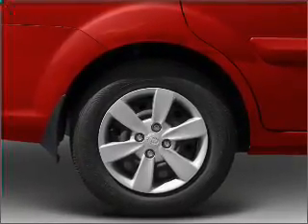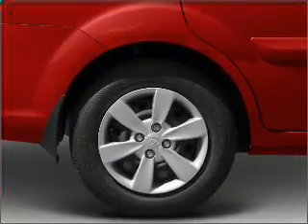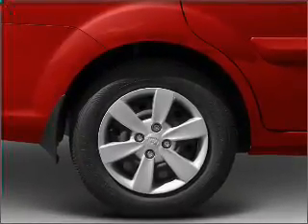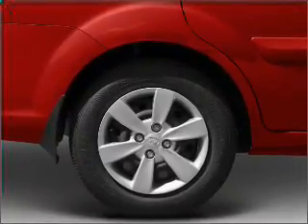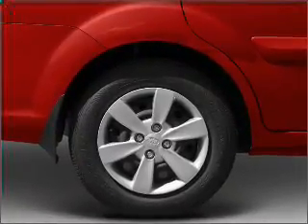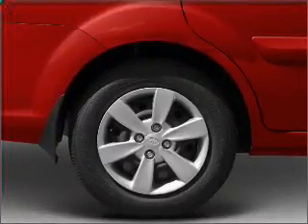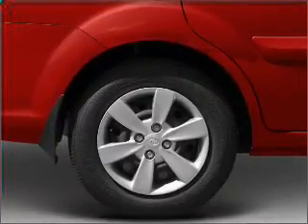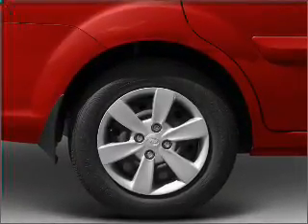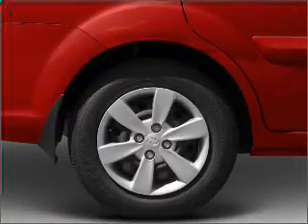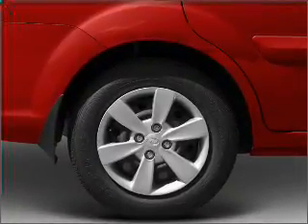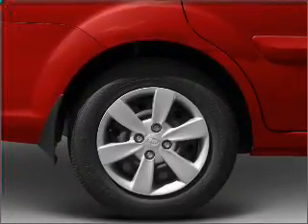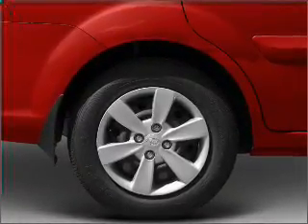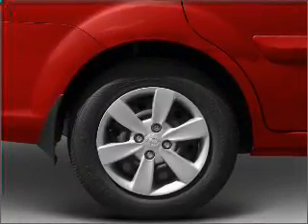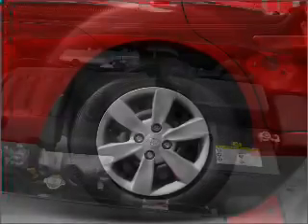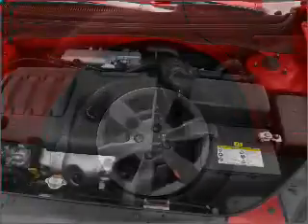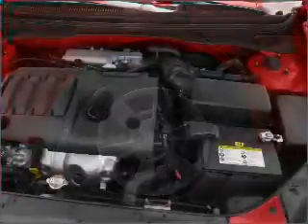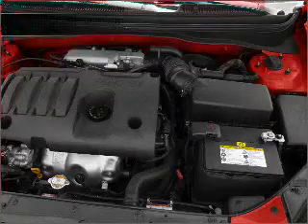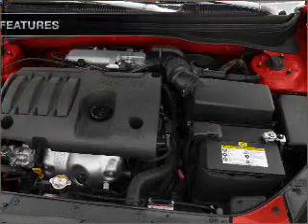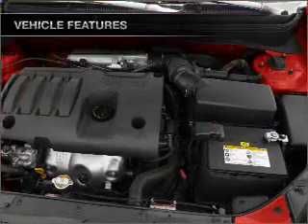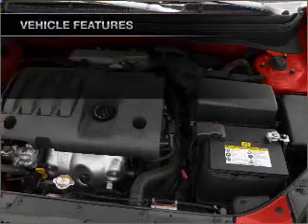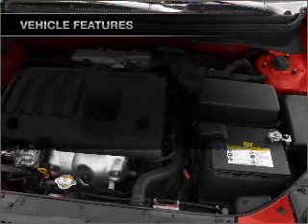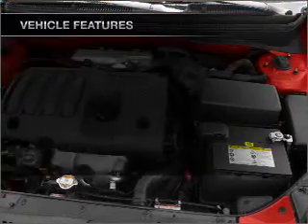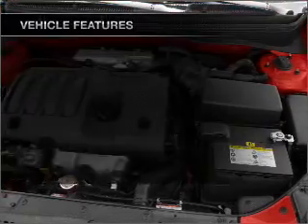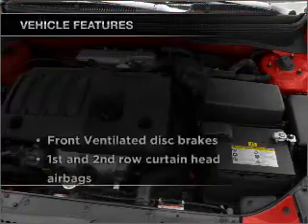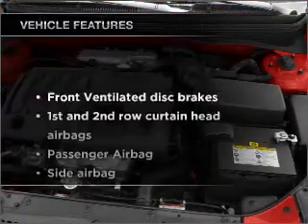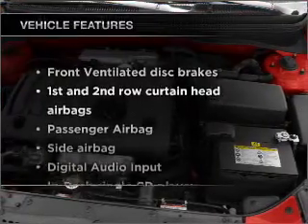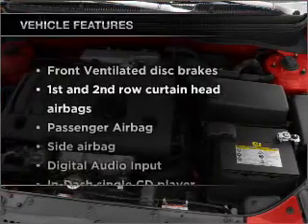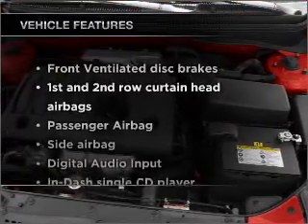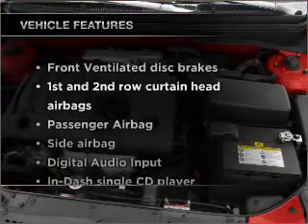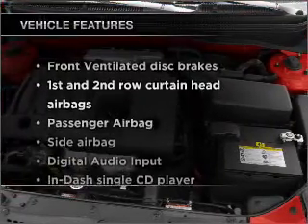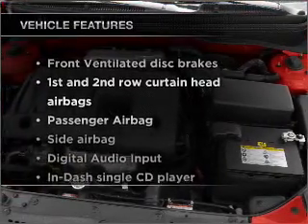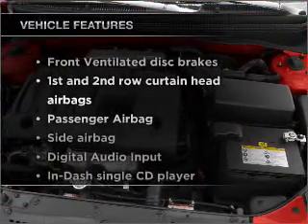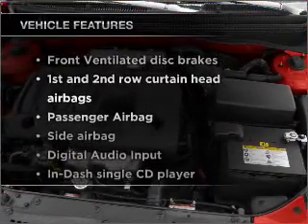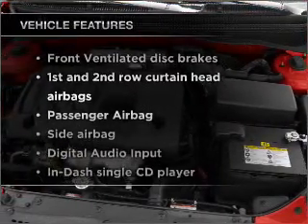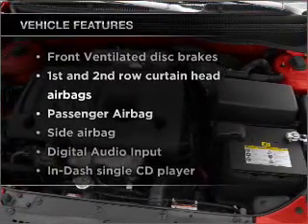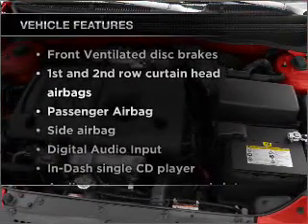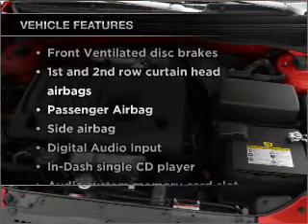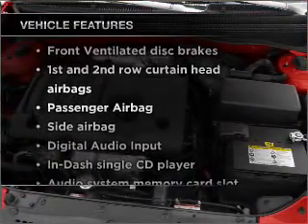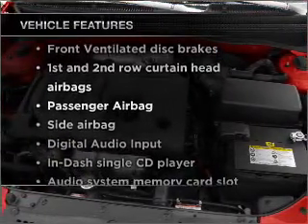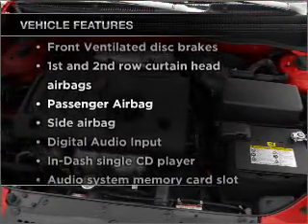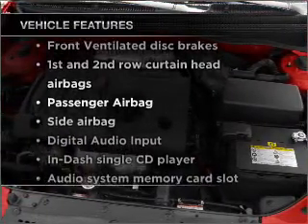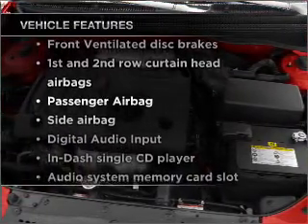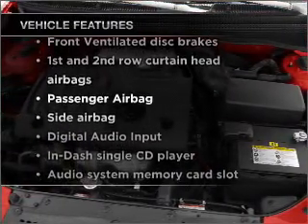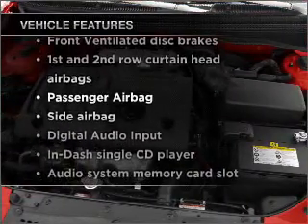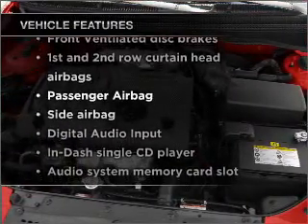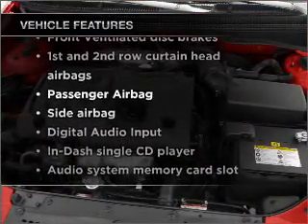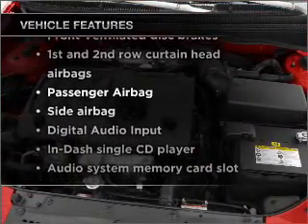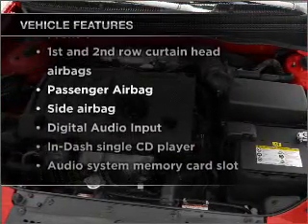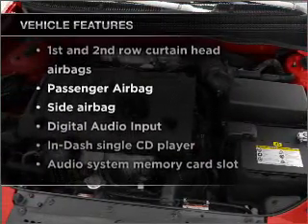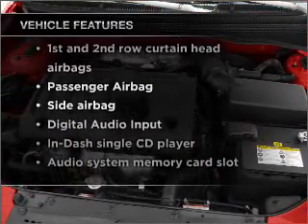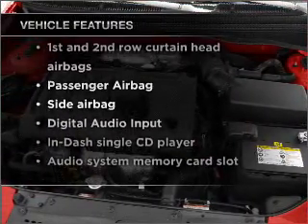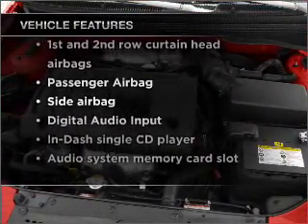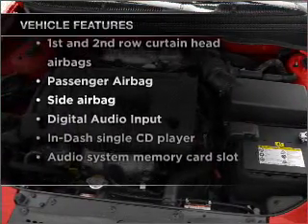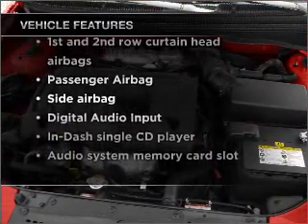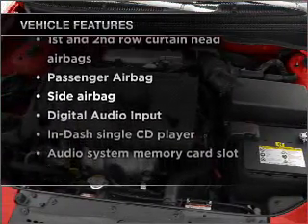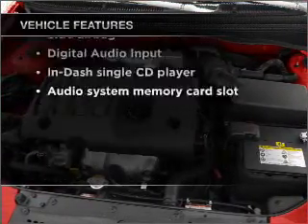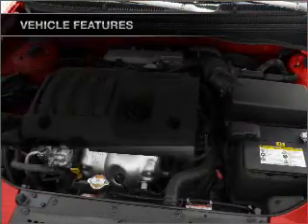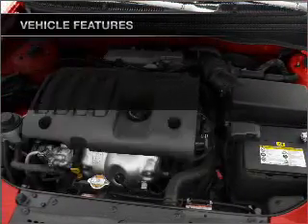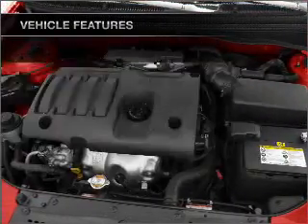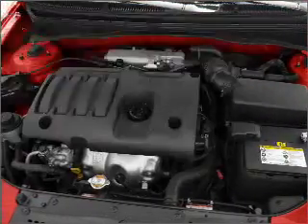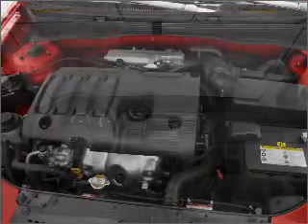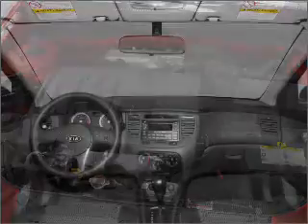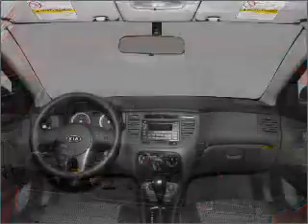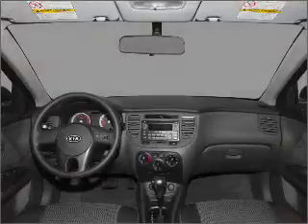Pamper yourself with memory settings. Plus enjoy these notable features that are included in this vehicle: an AM-FM stereo with a CD player.